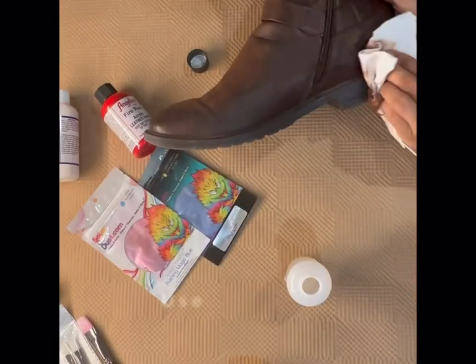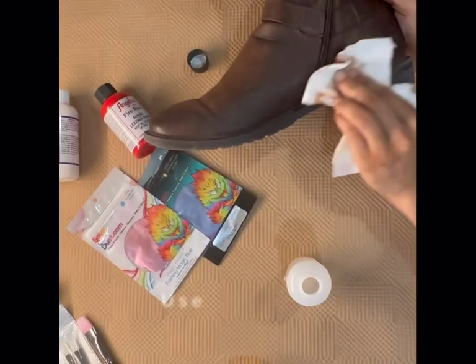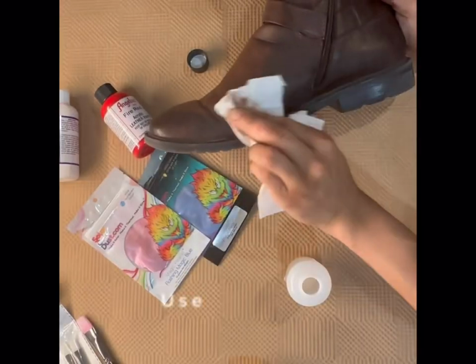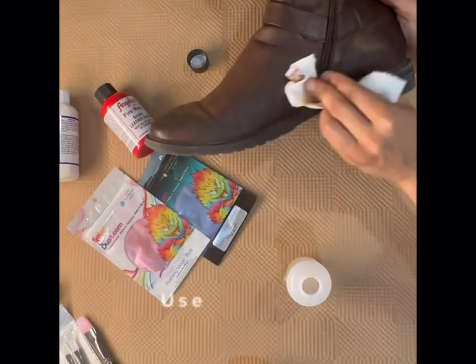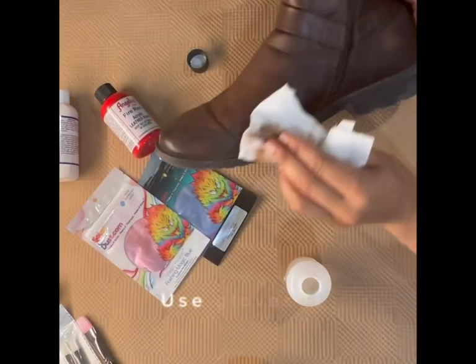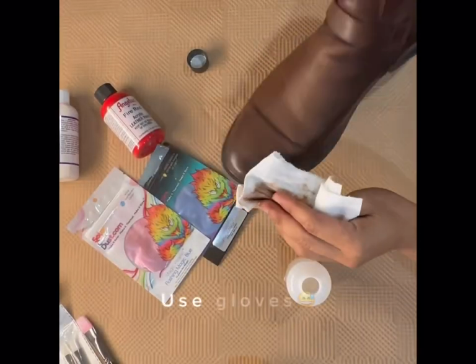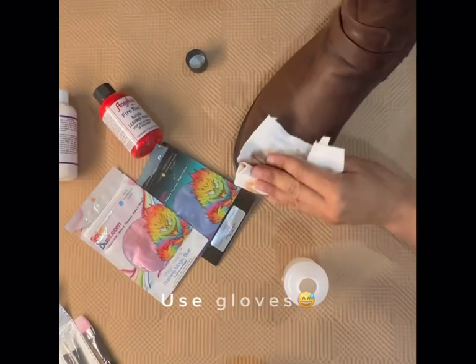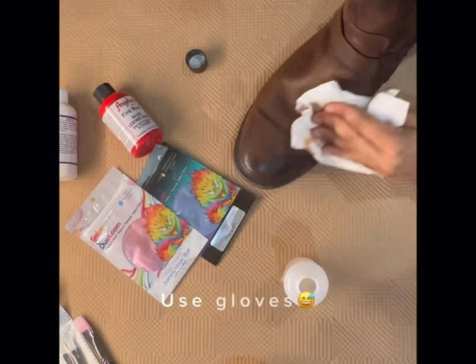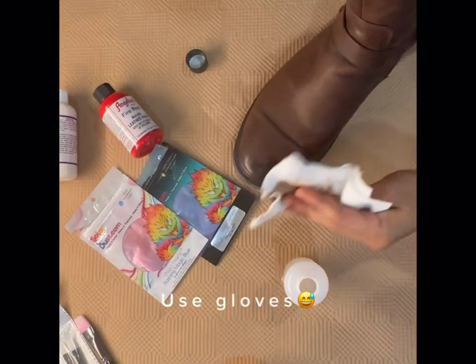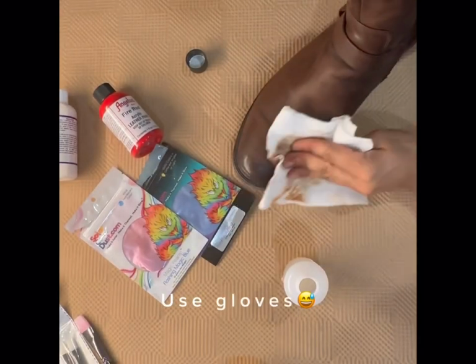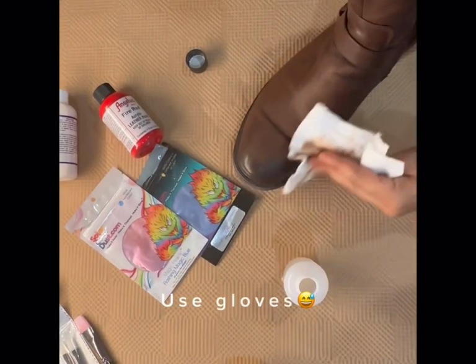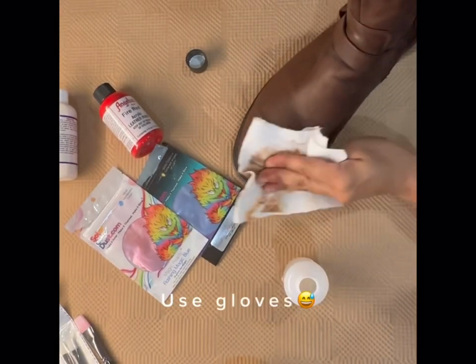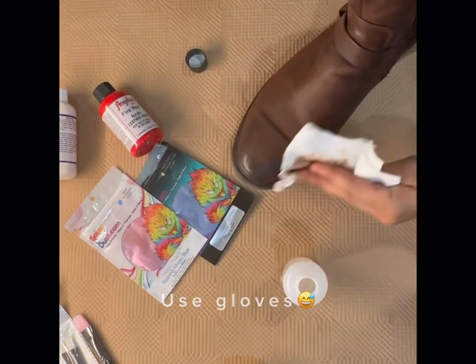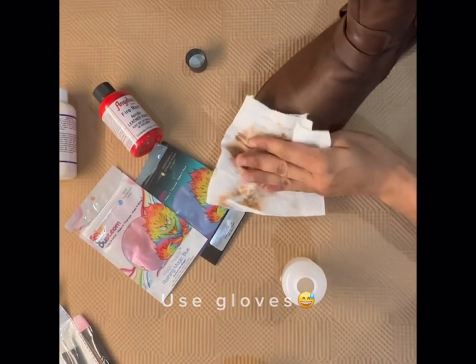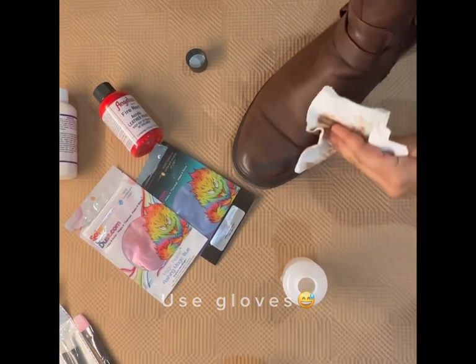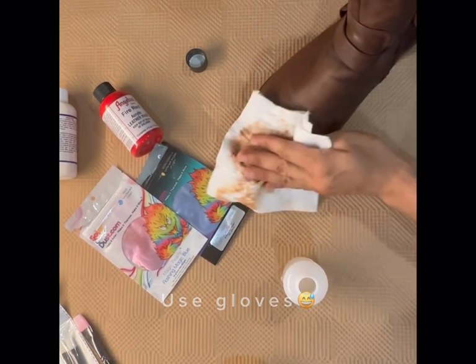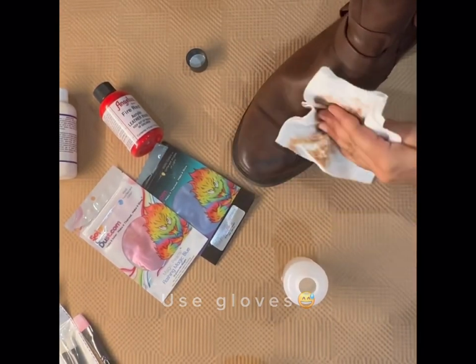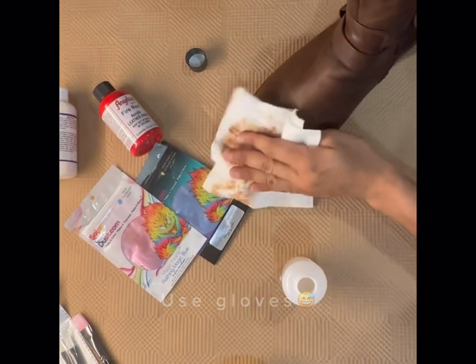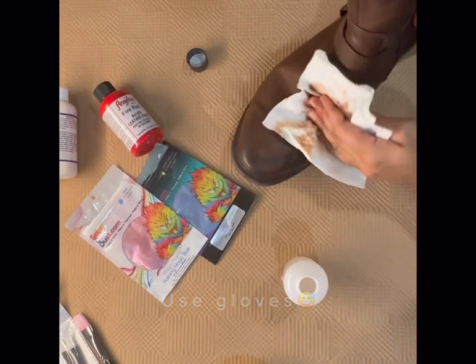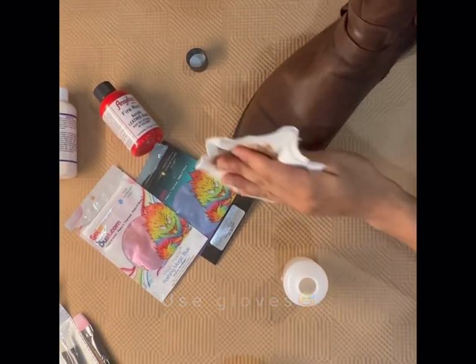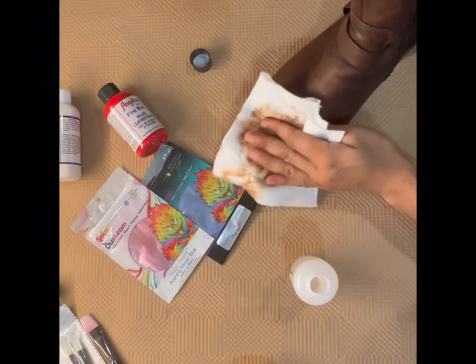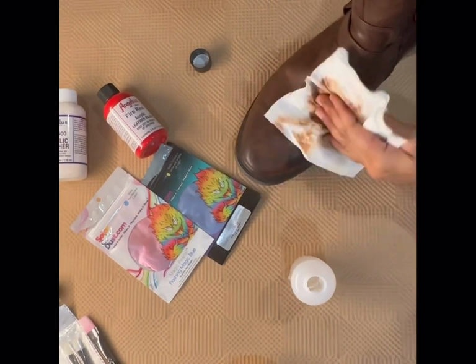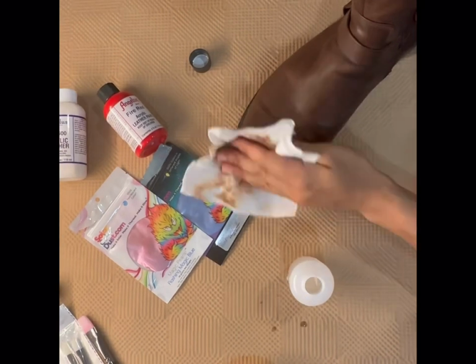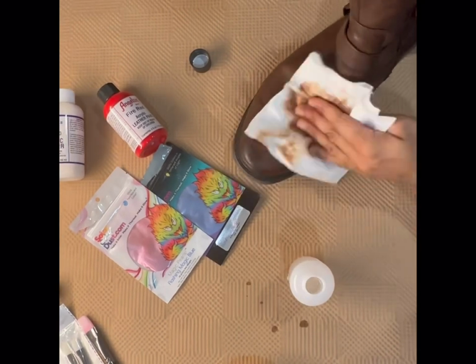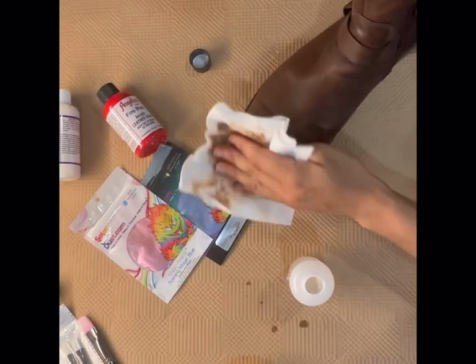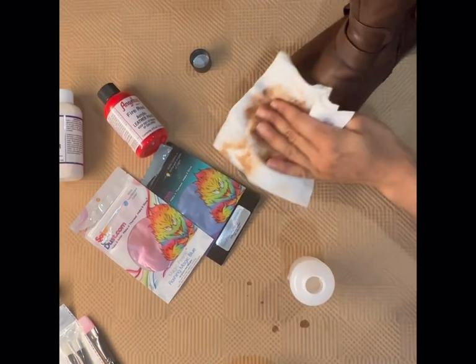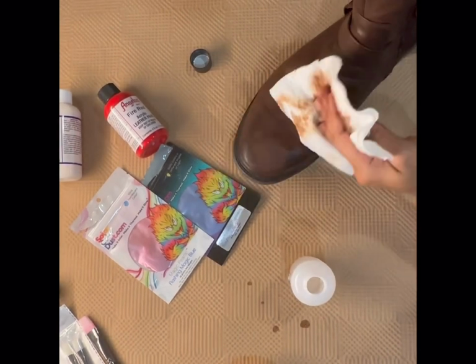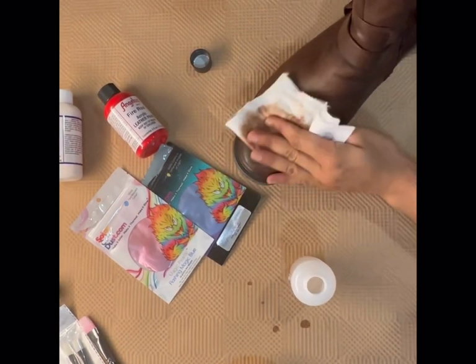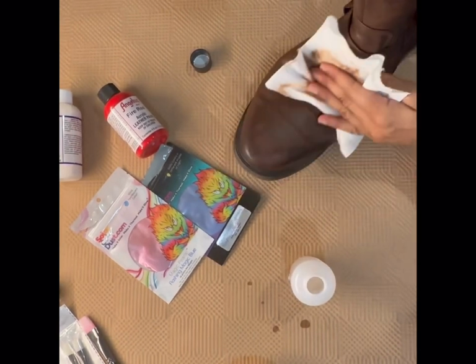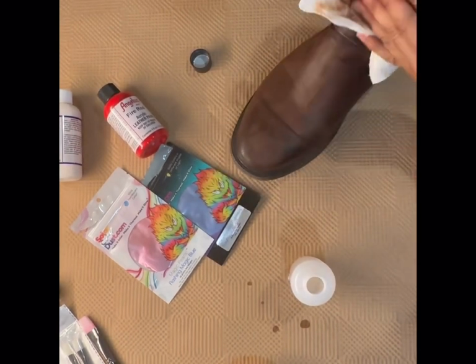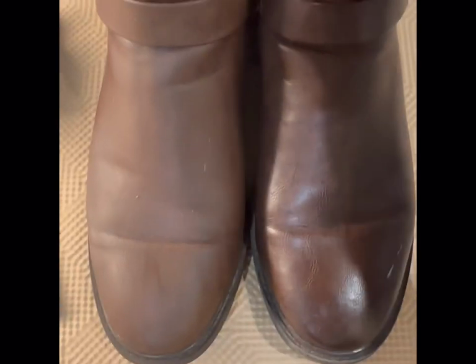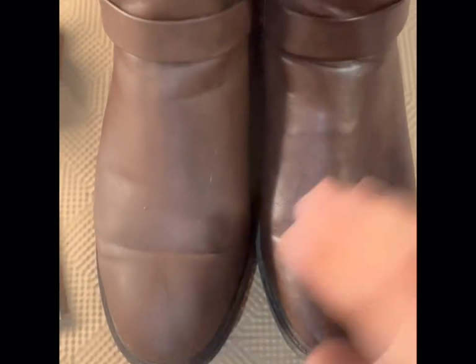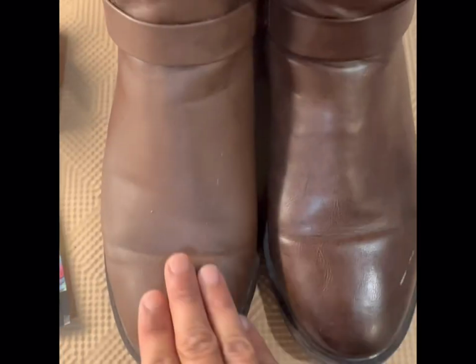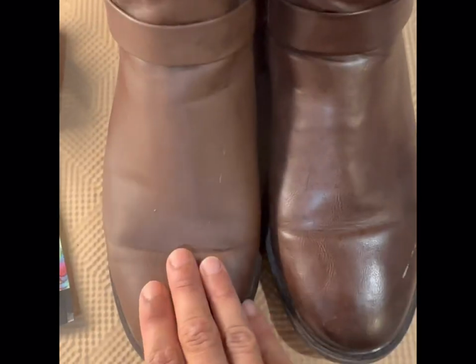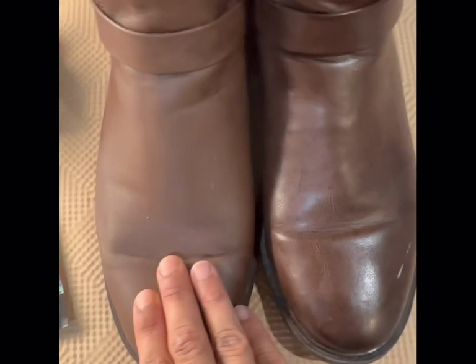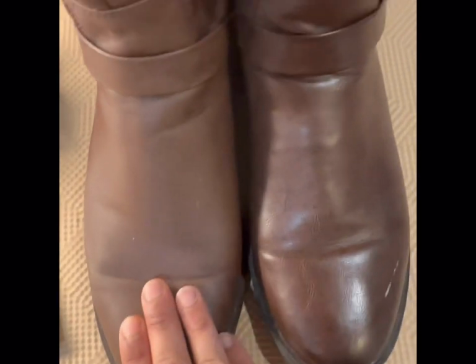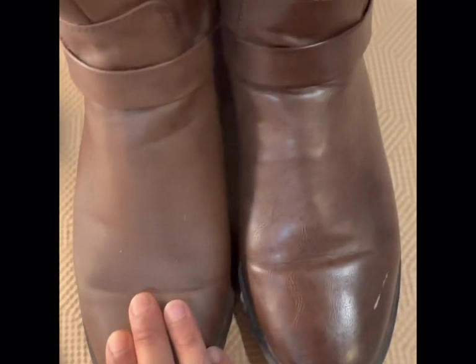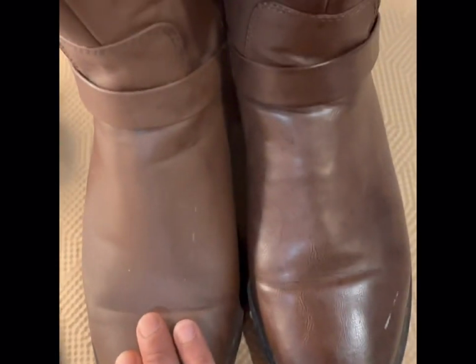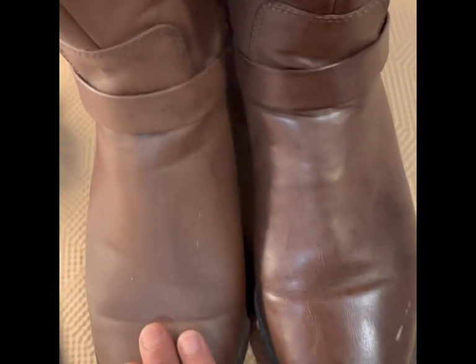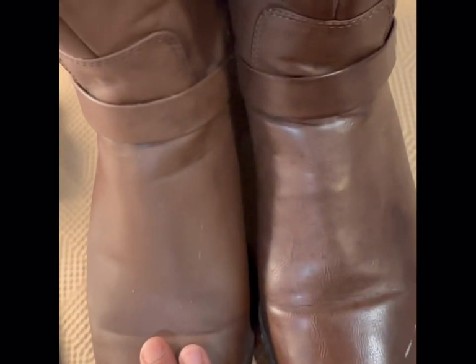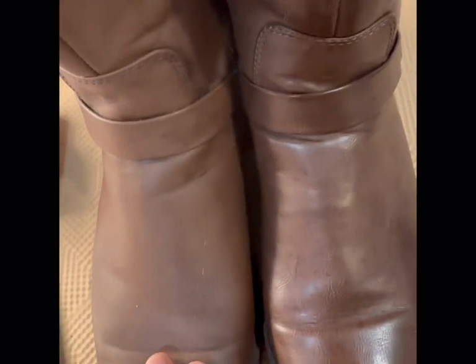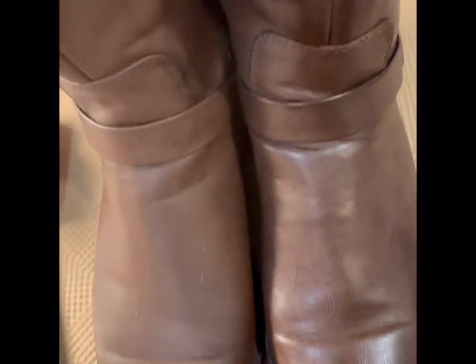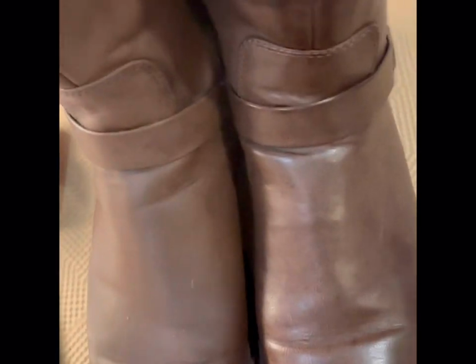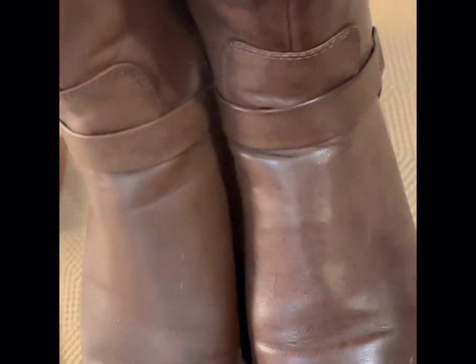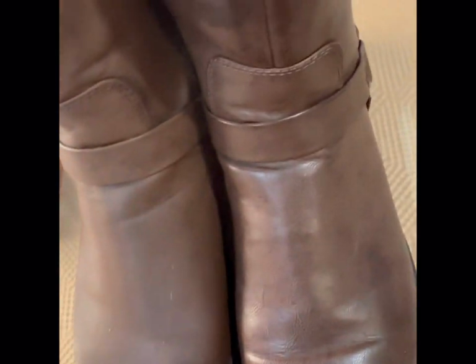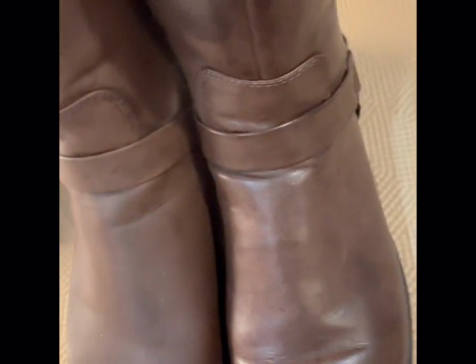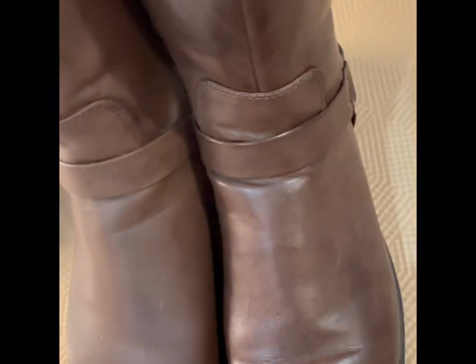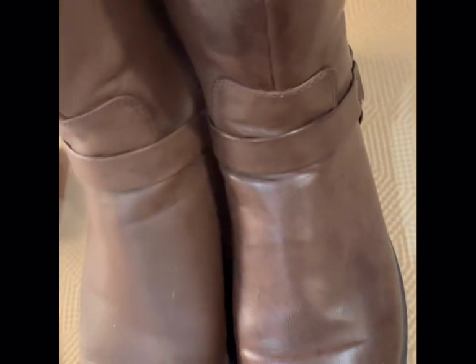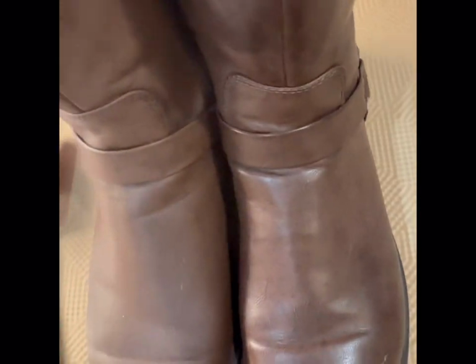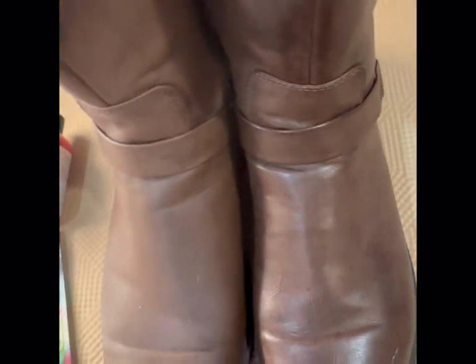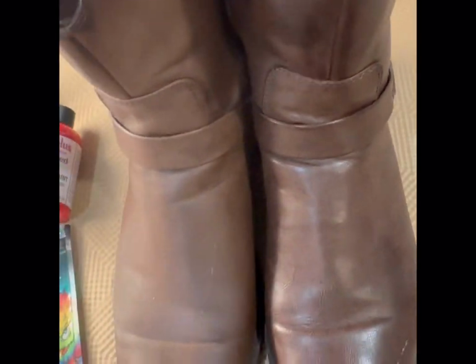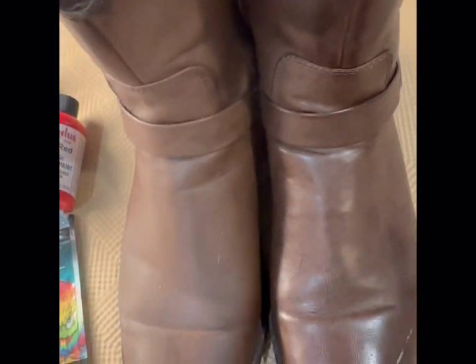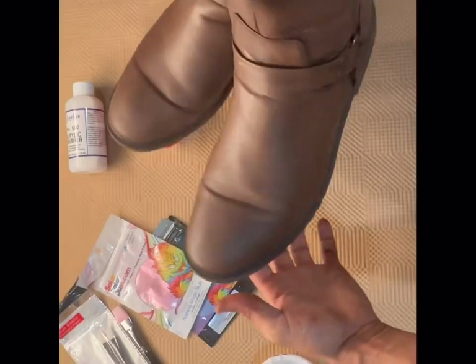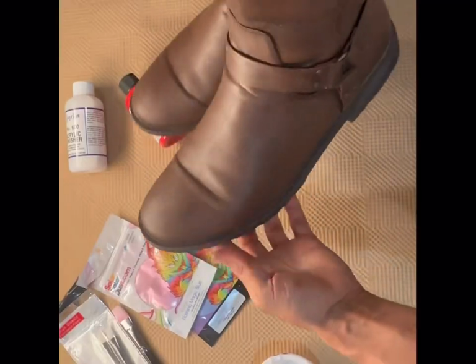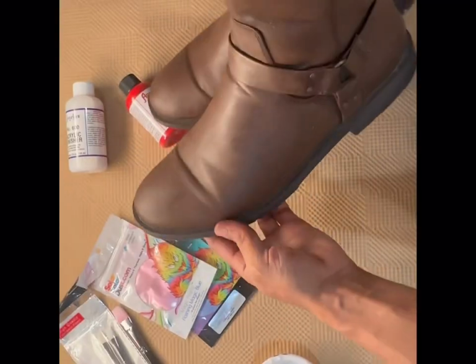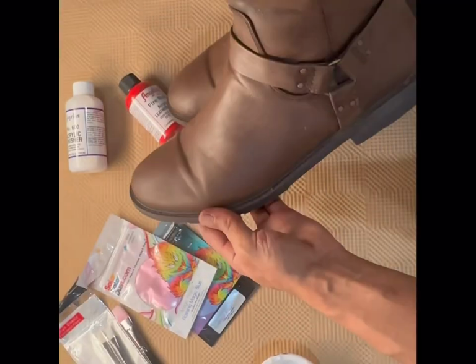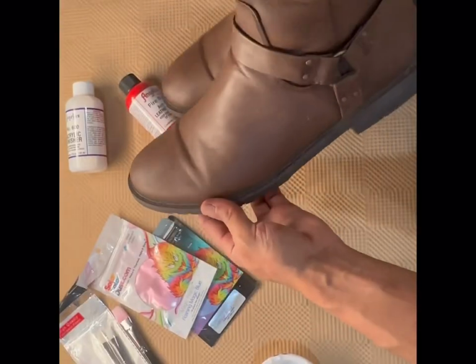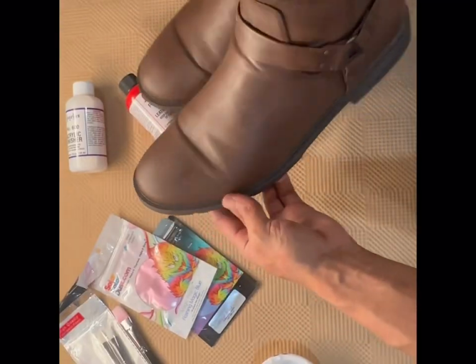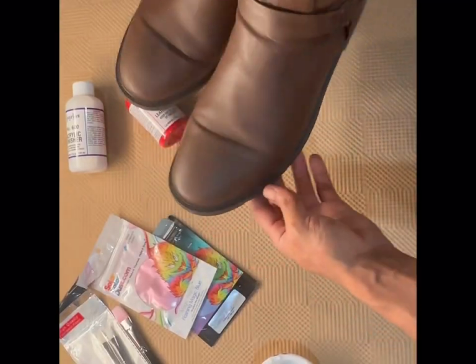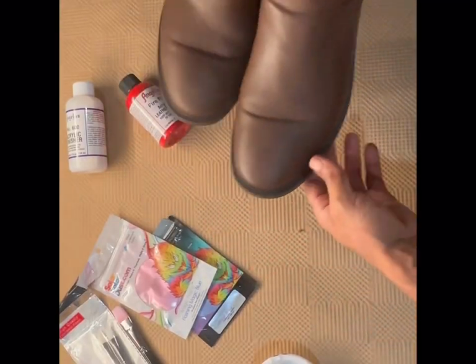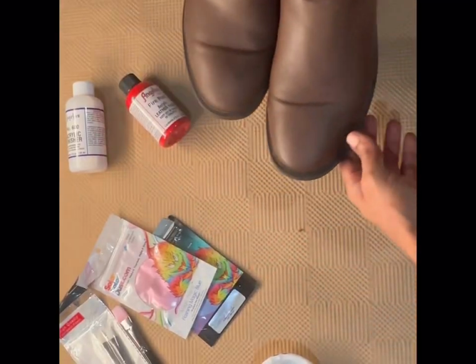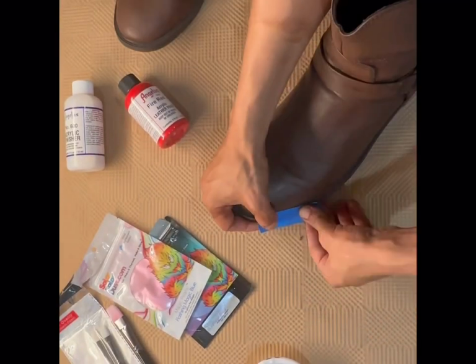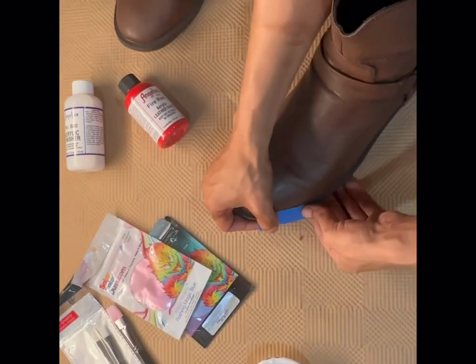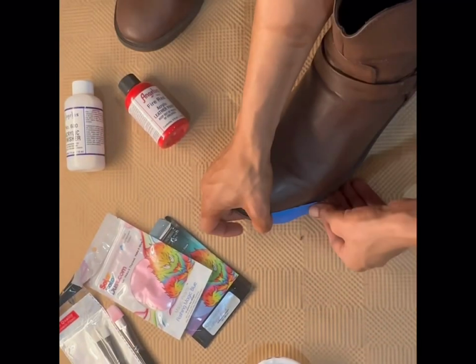I'm going to deglaze these — use gloves, unlike me. You can see one deglazed, one glazed, and then both done right here.